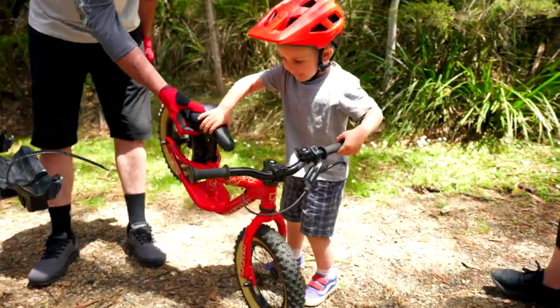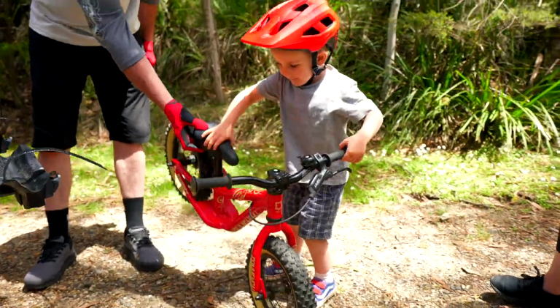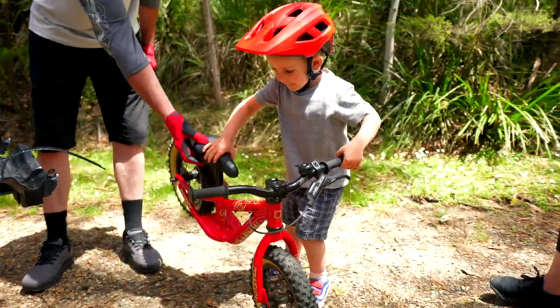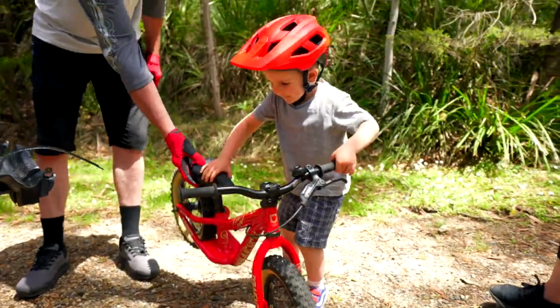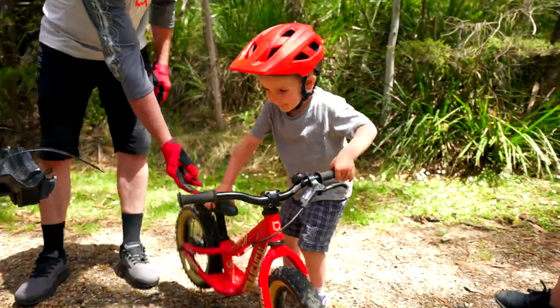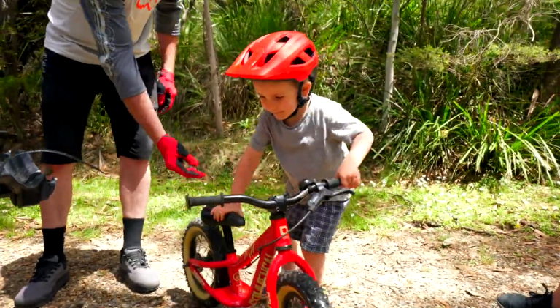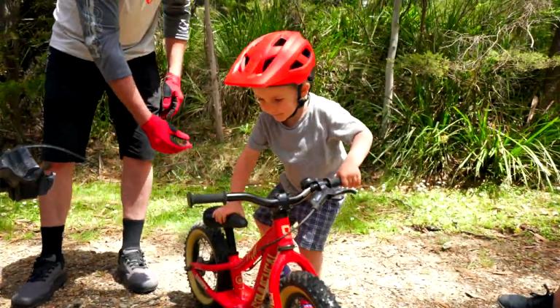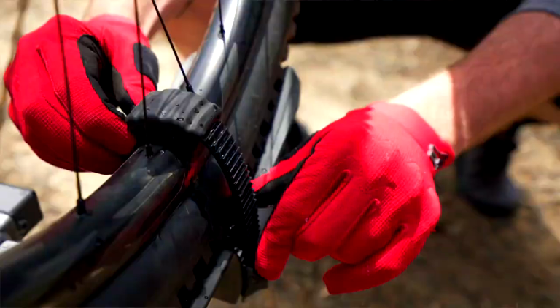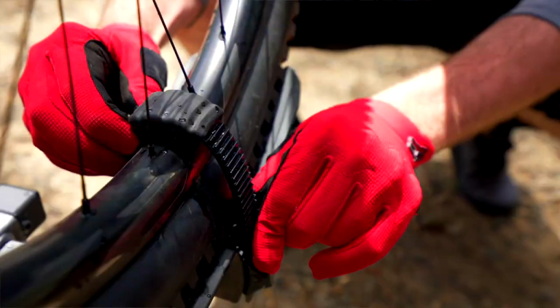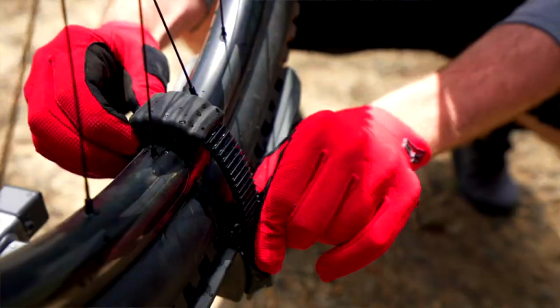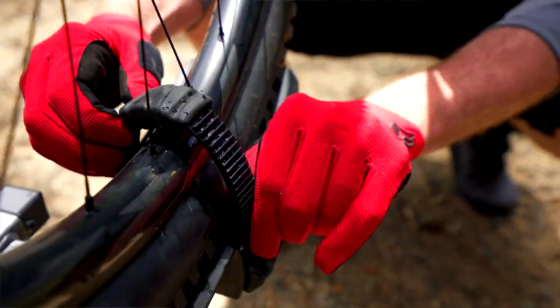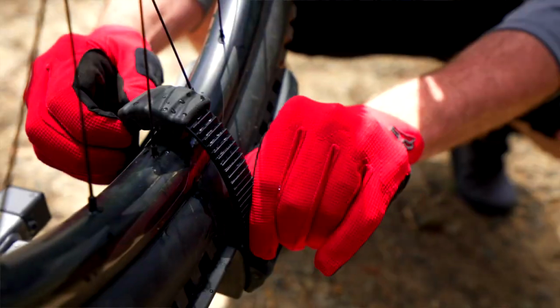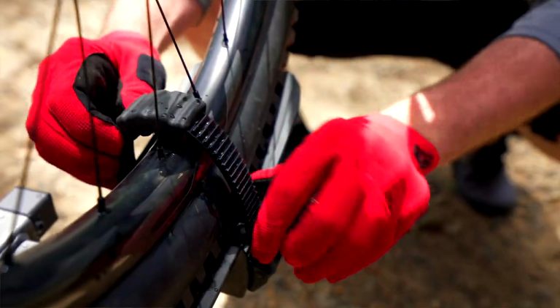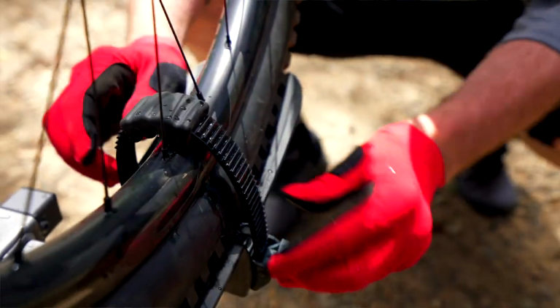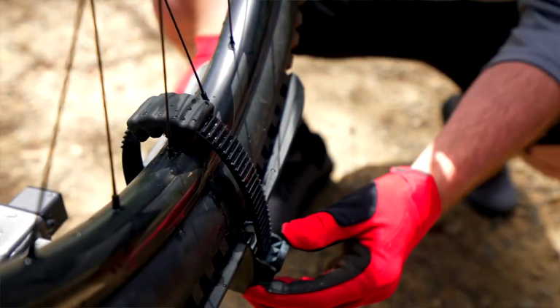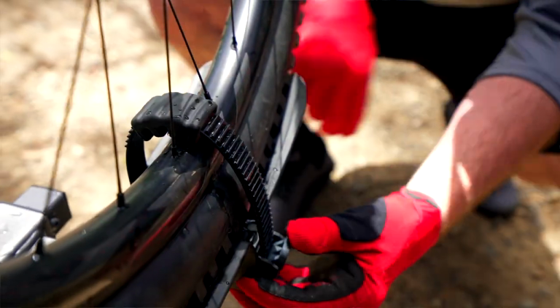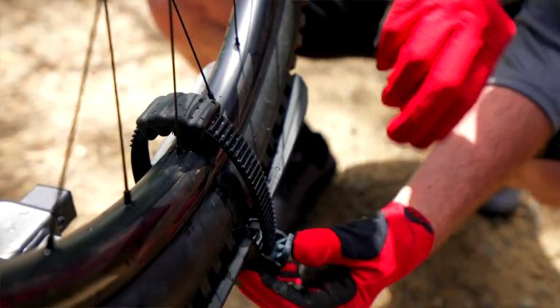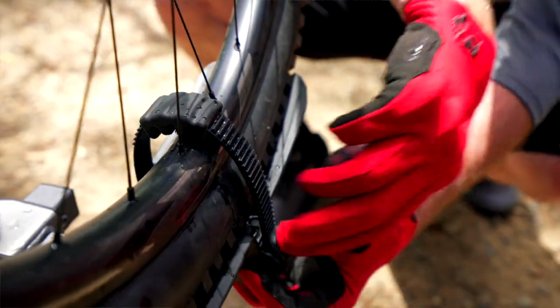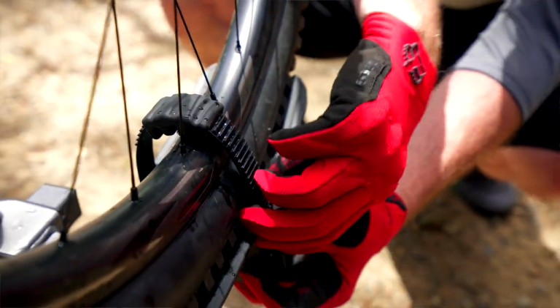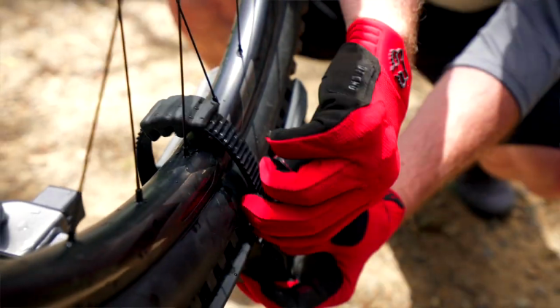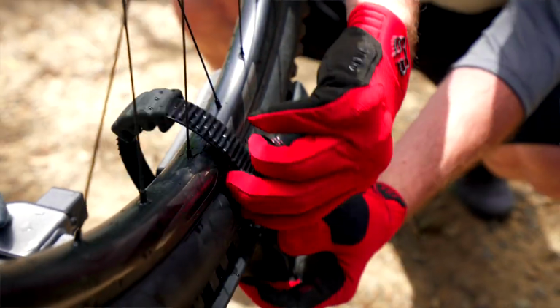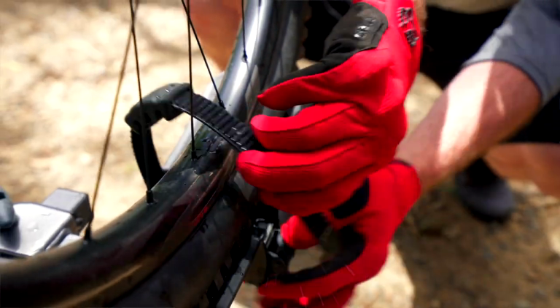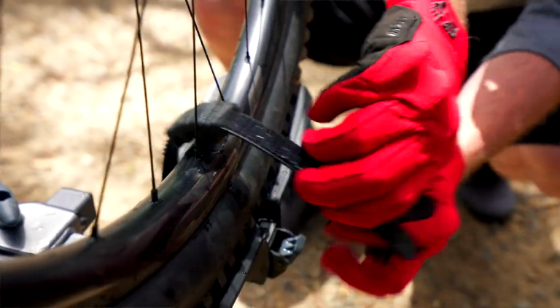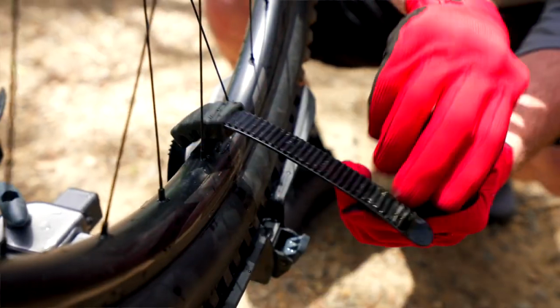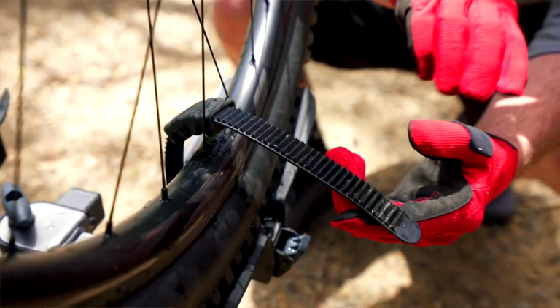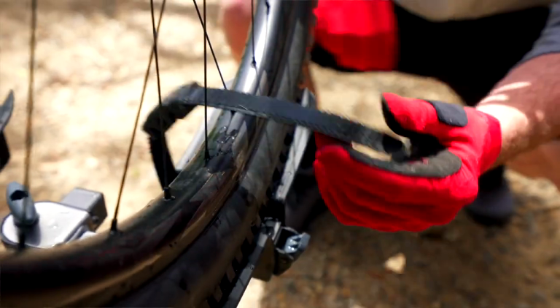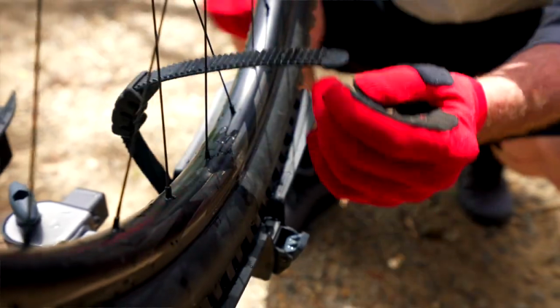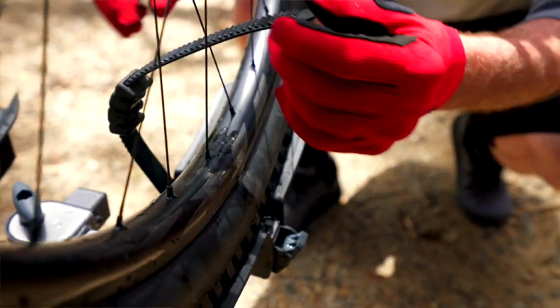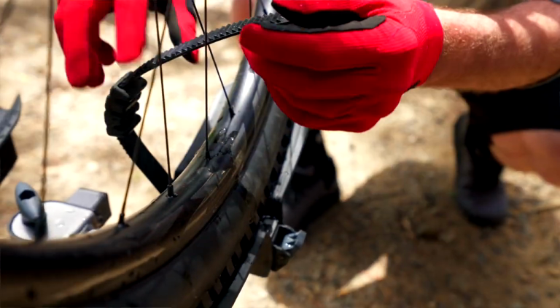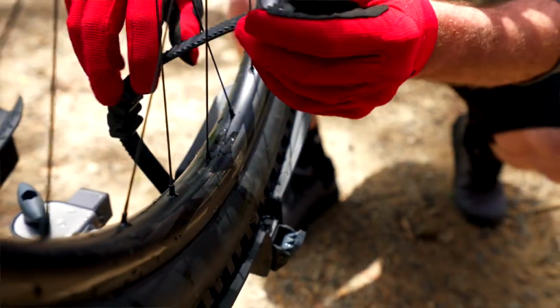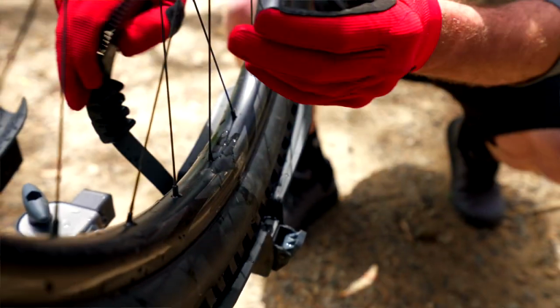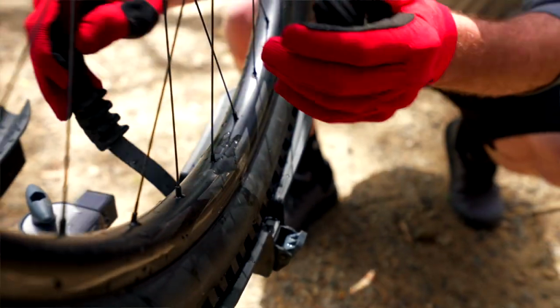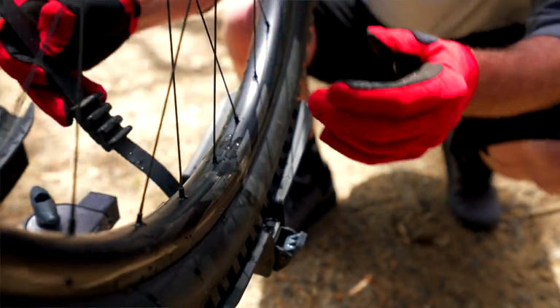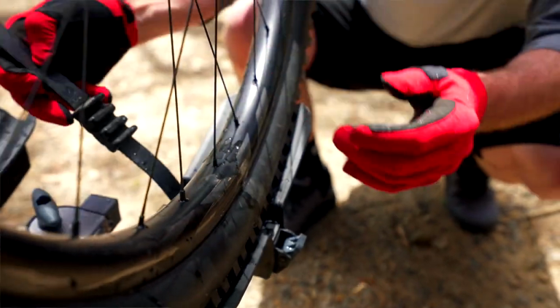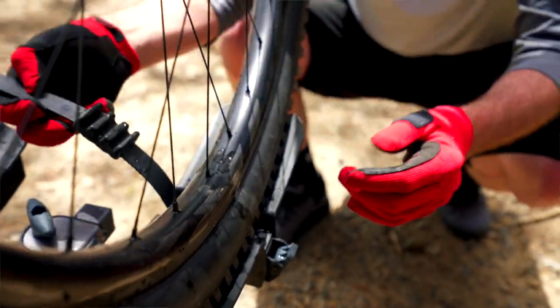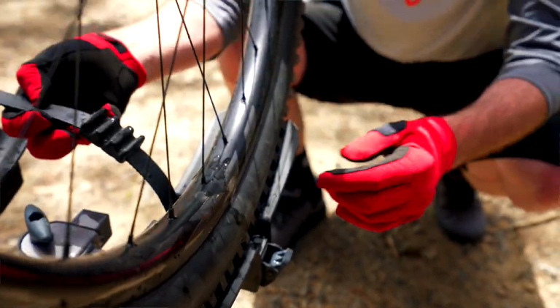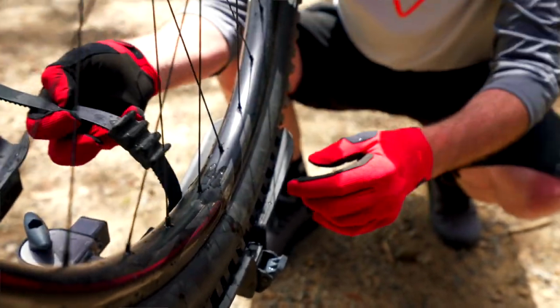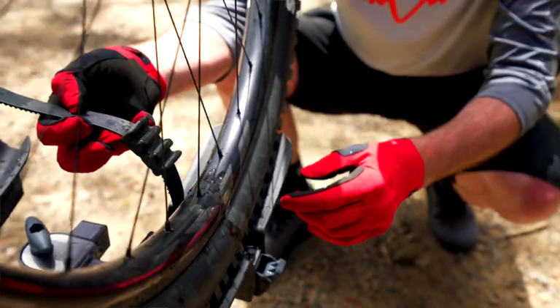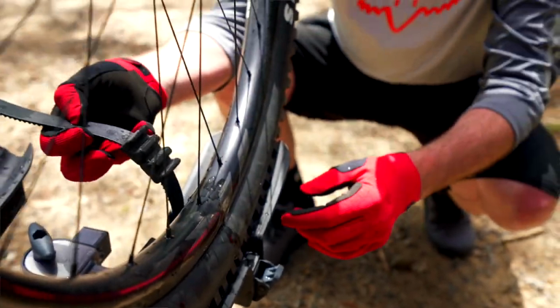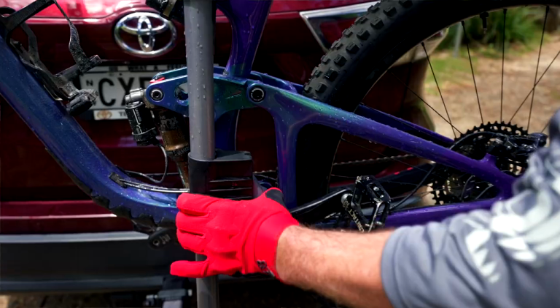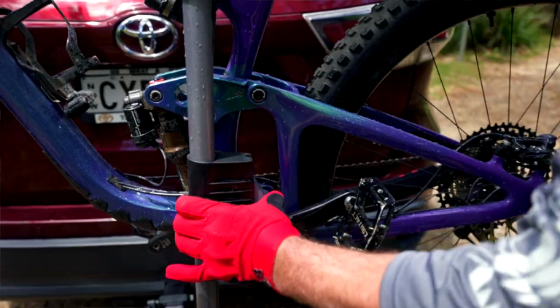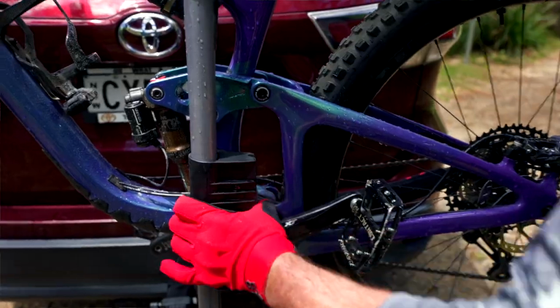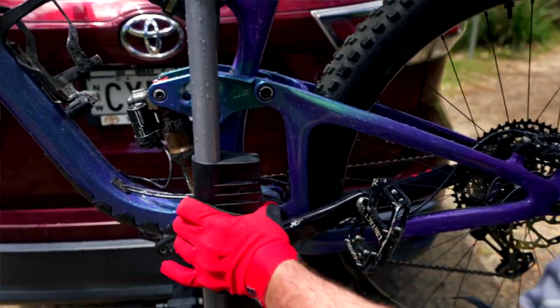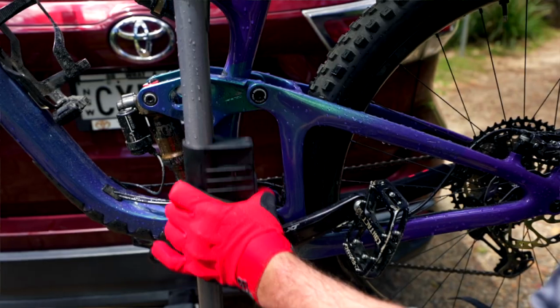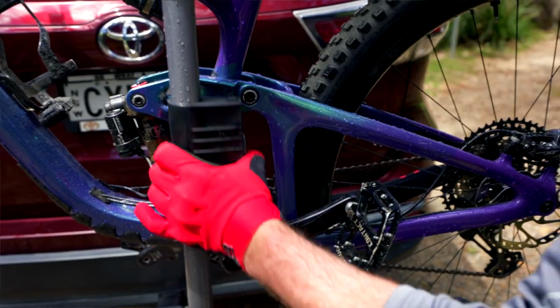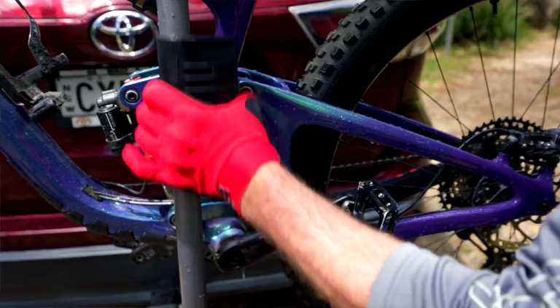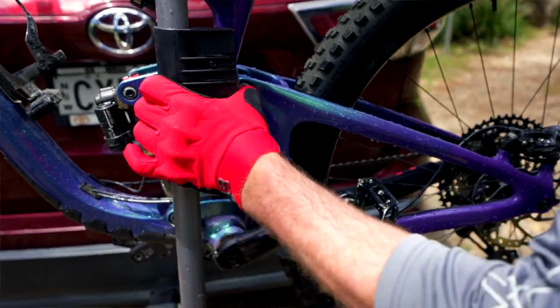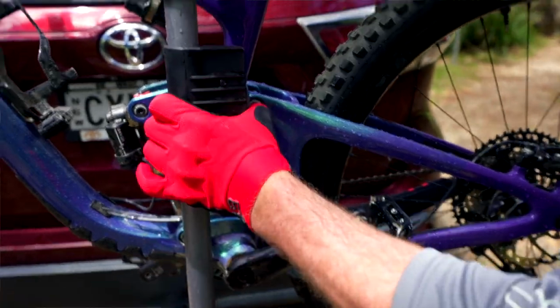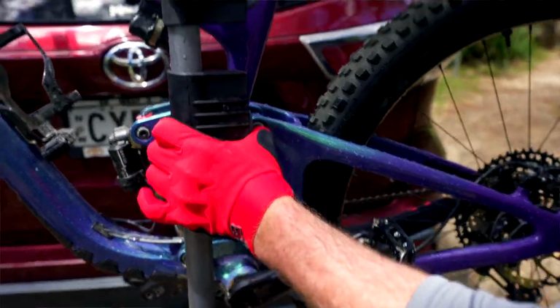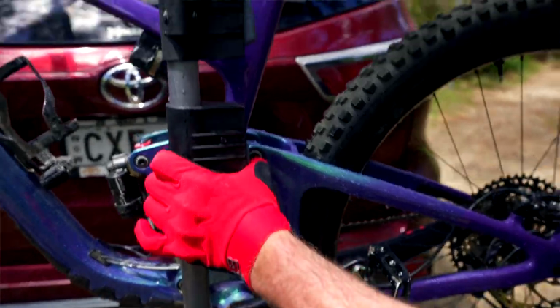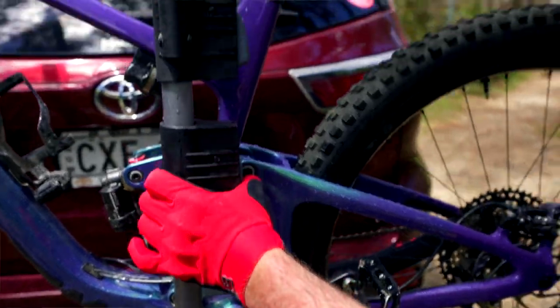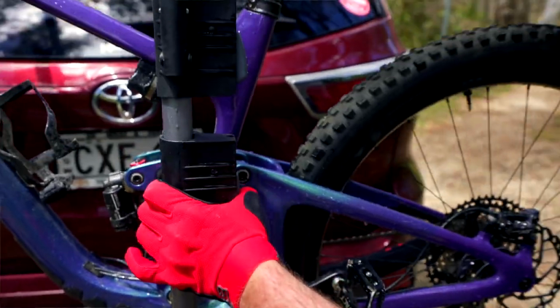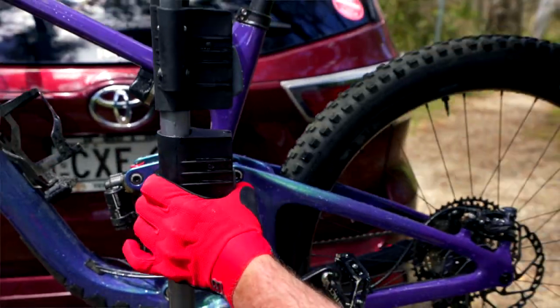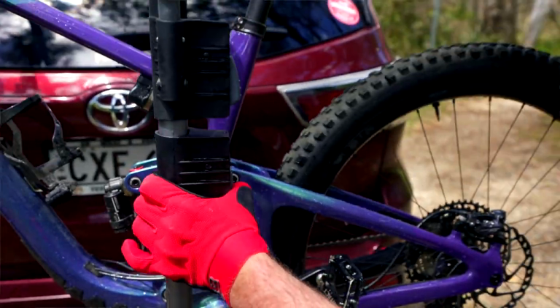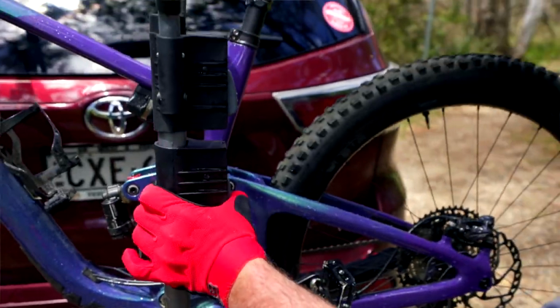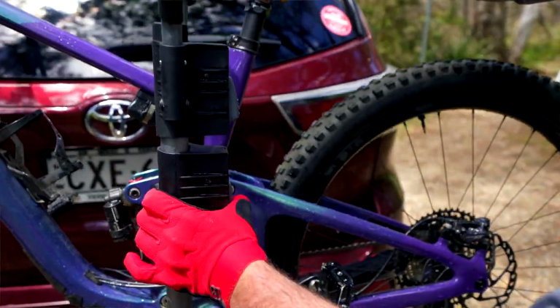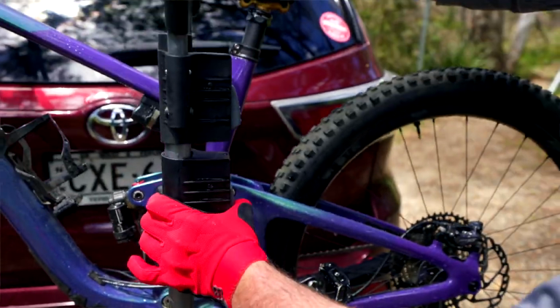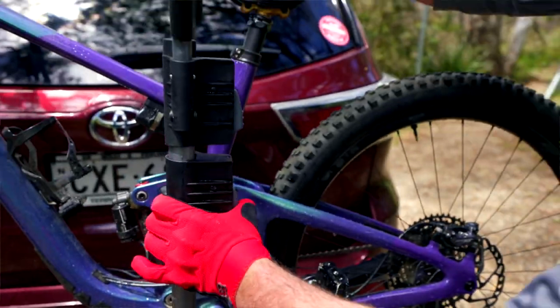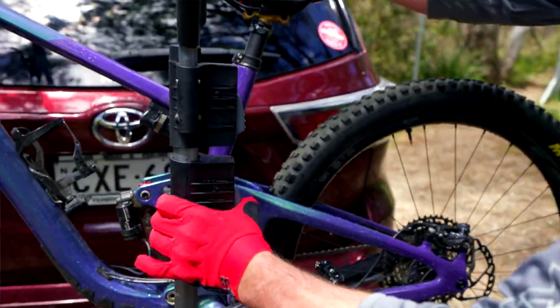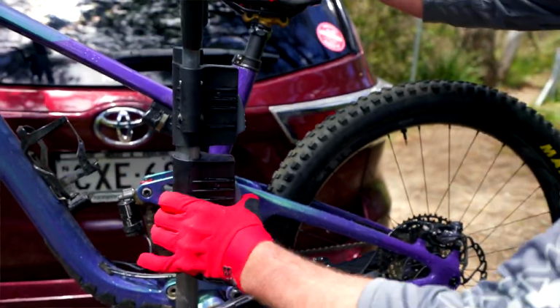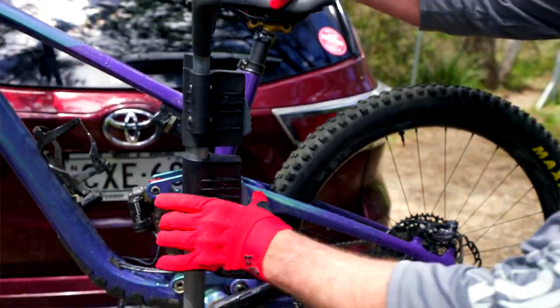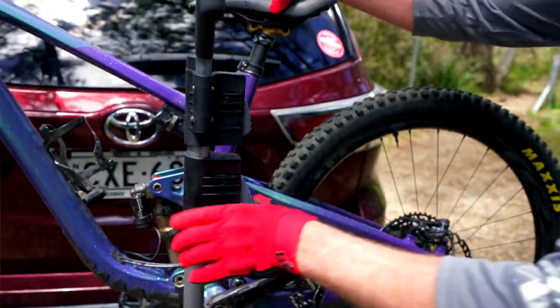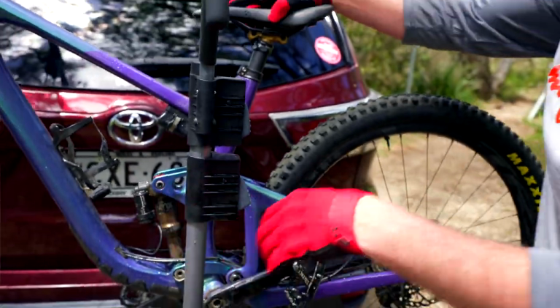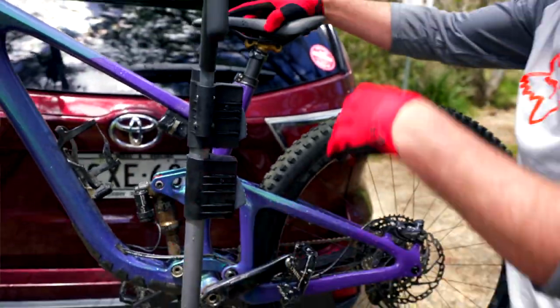Loading and unloading the bikes is super easy thanks to the rack's platform style, and the platform isn't too high off the ground either.